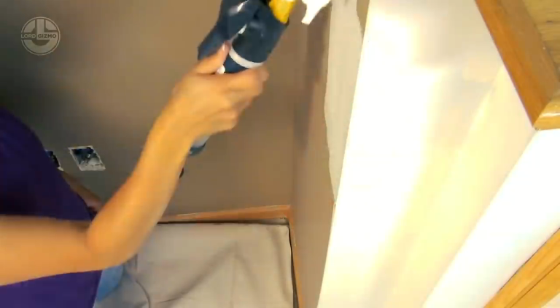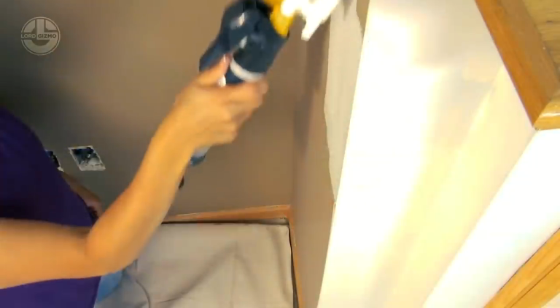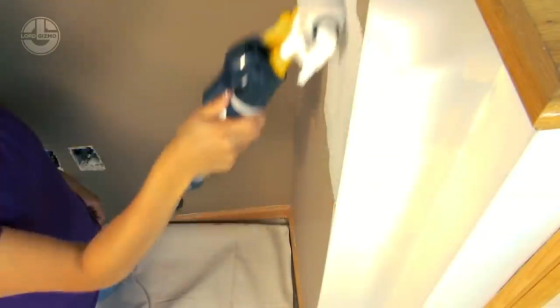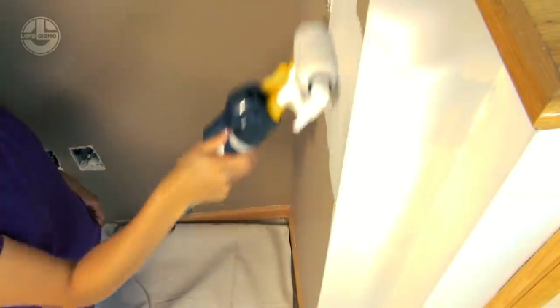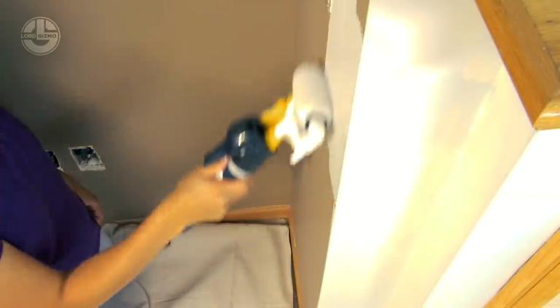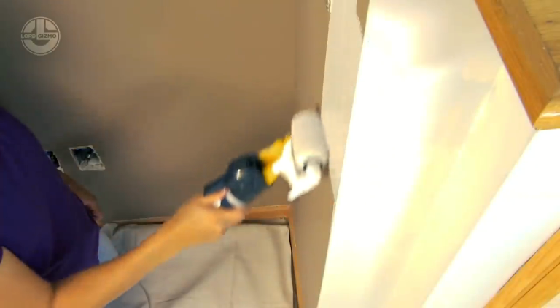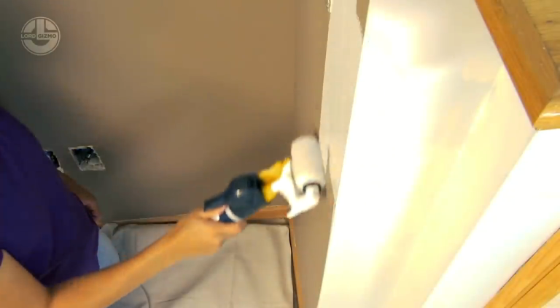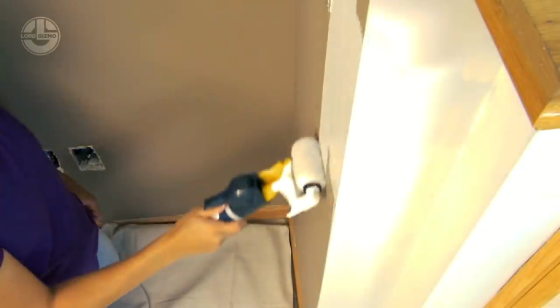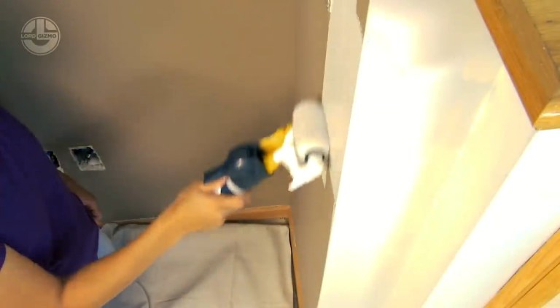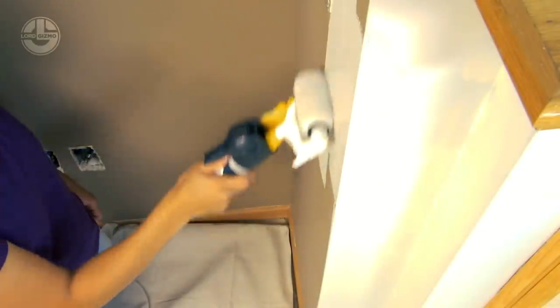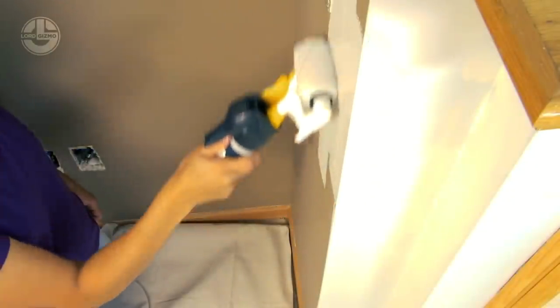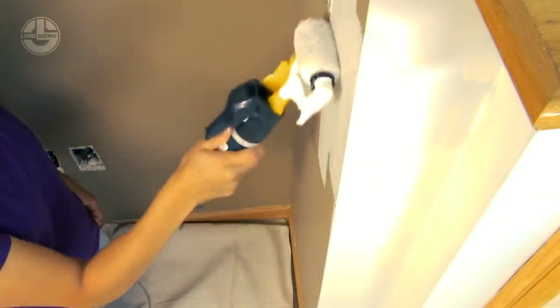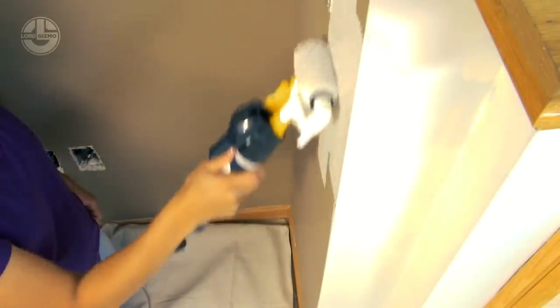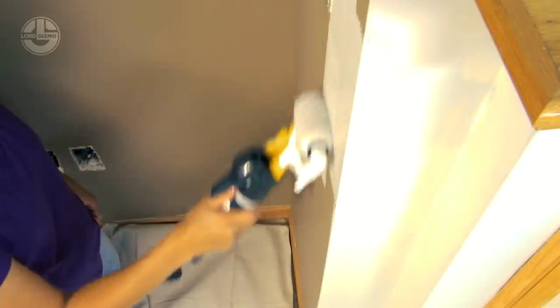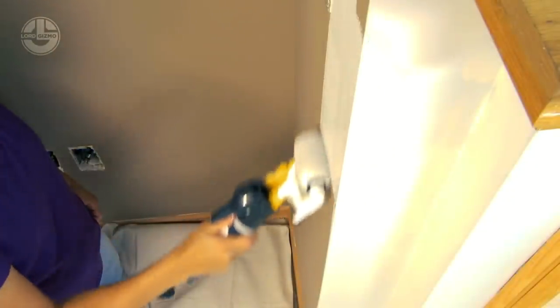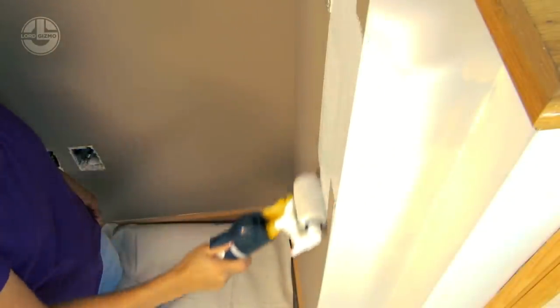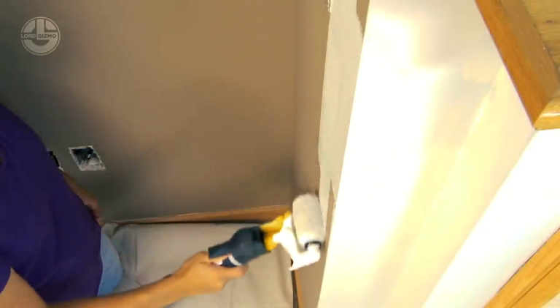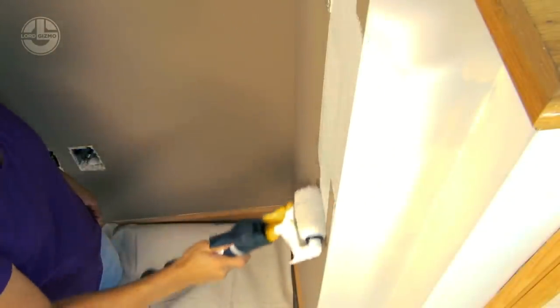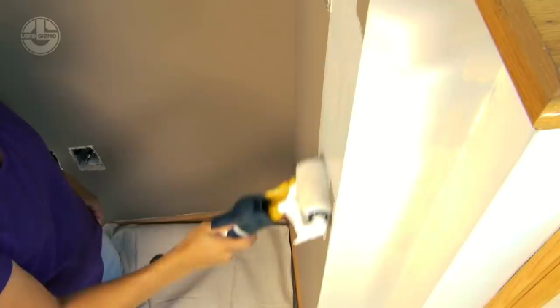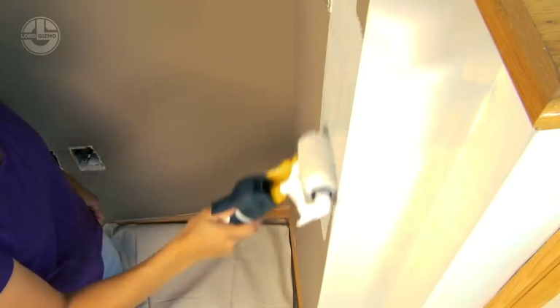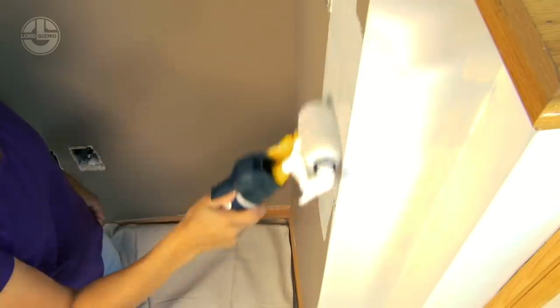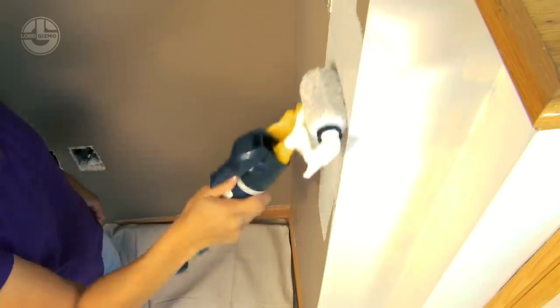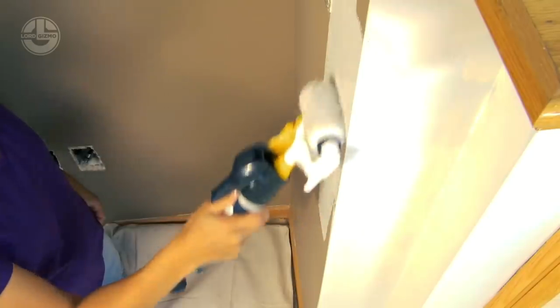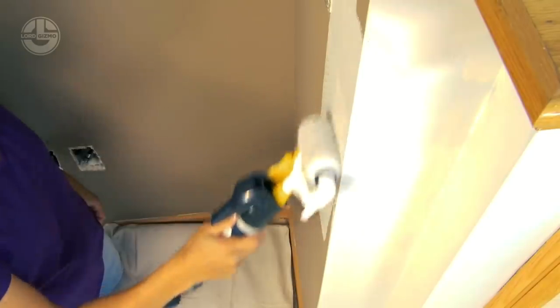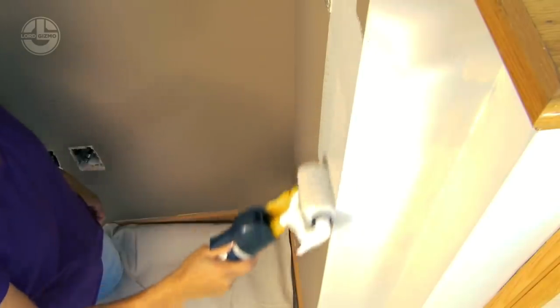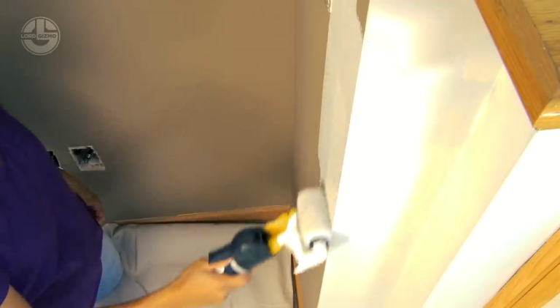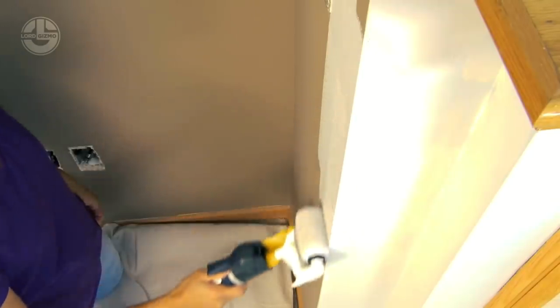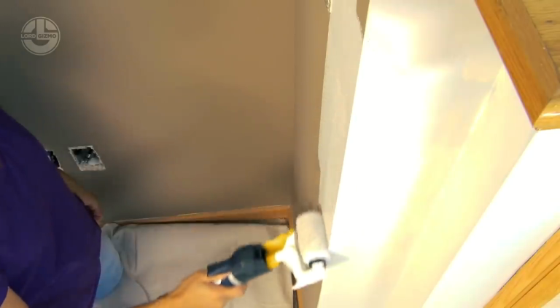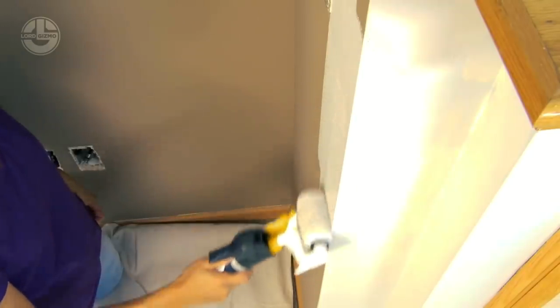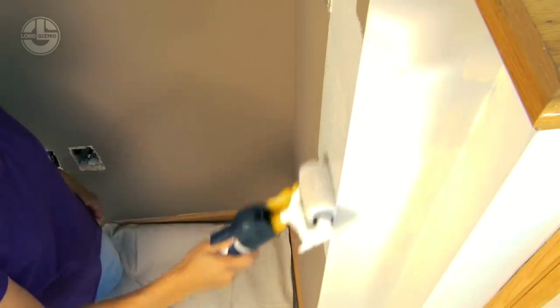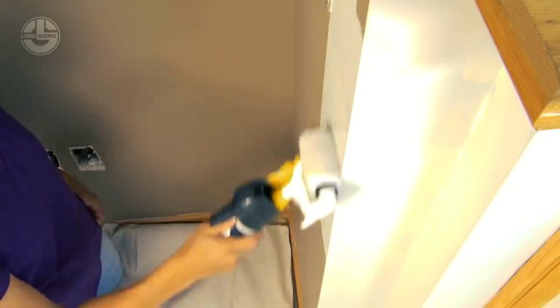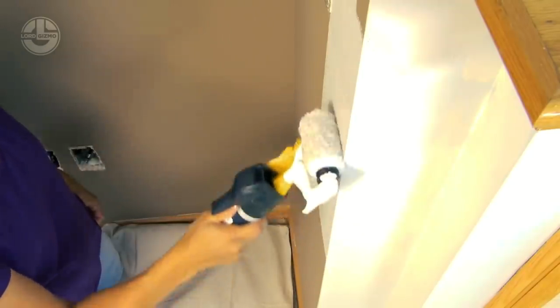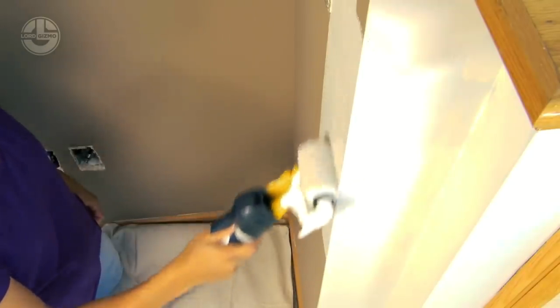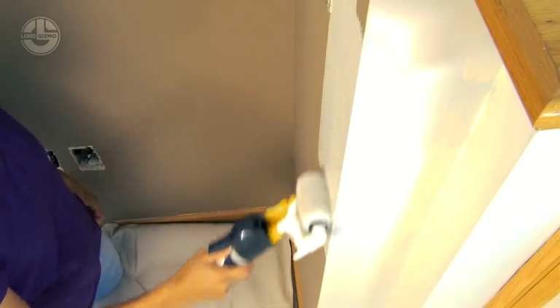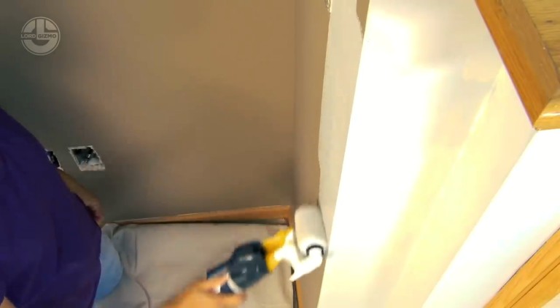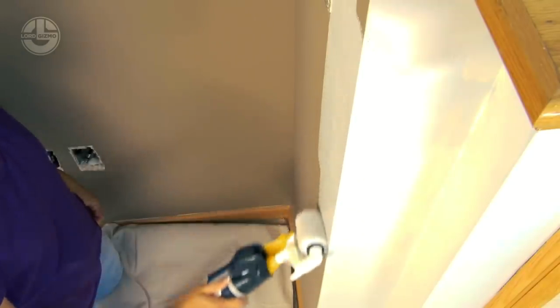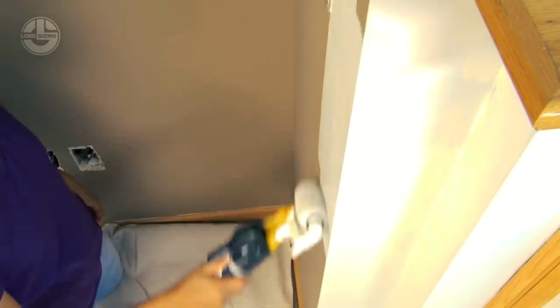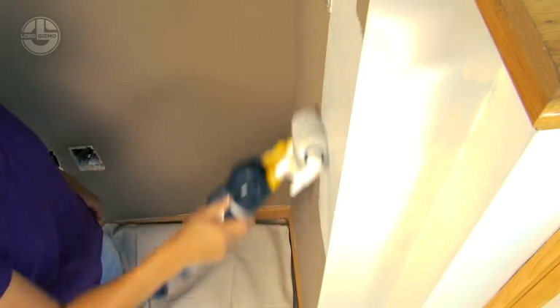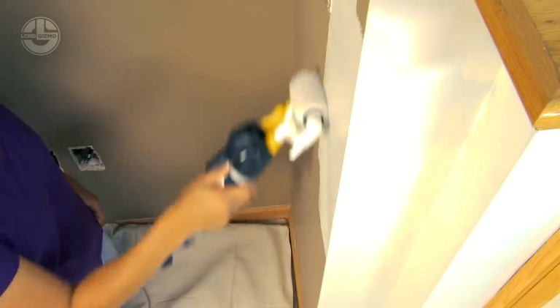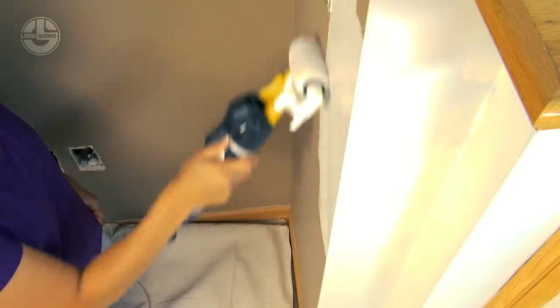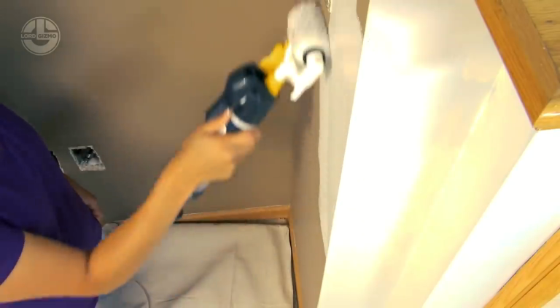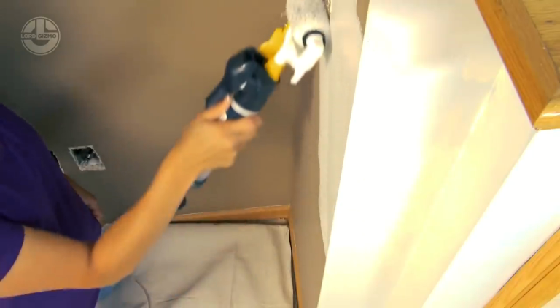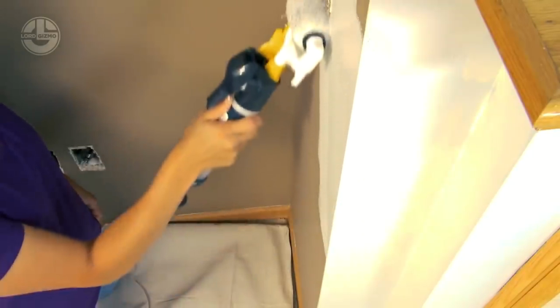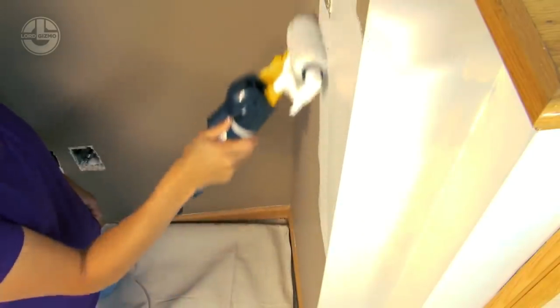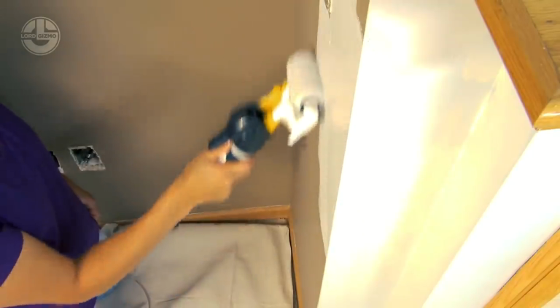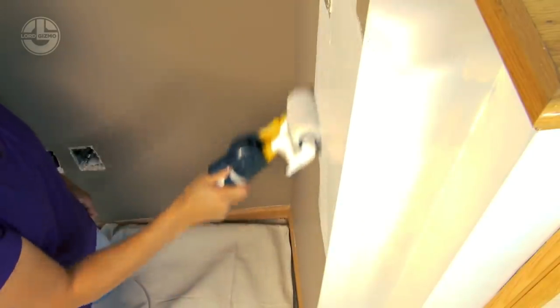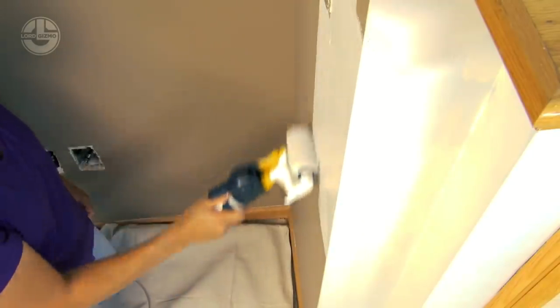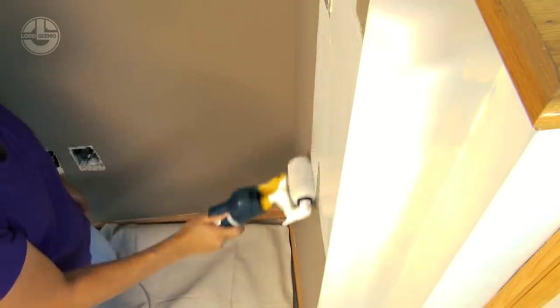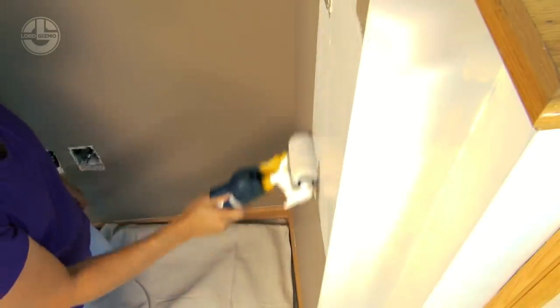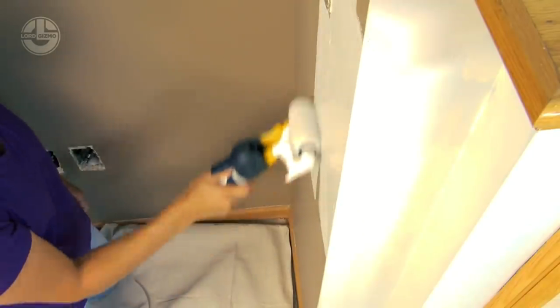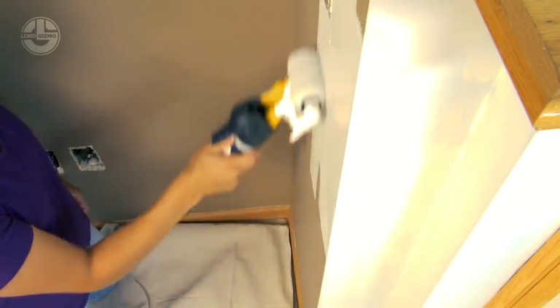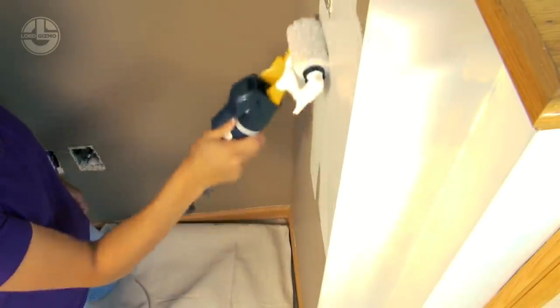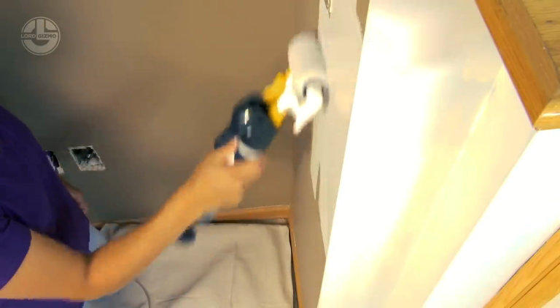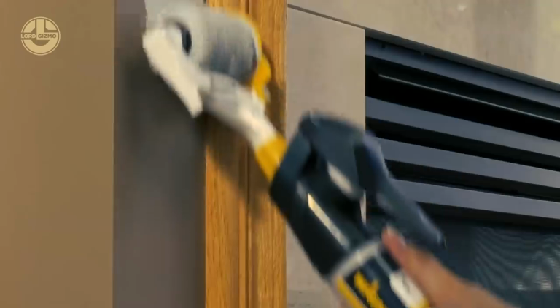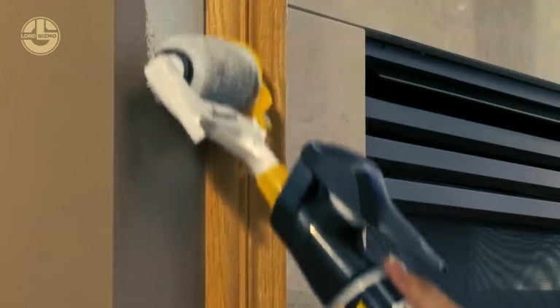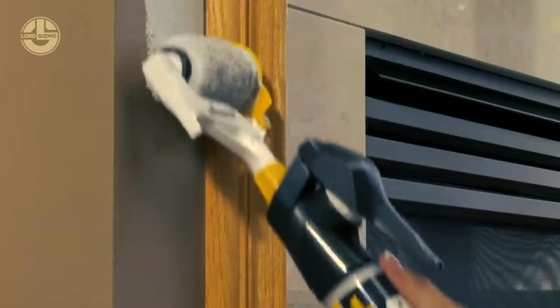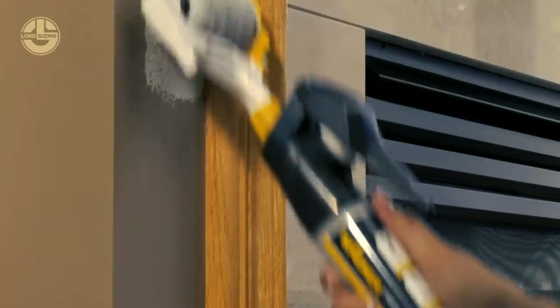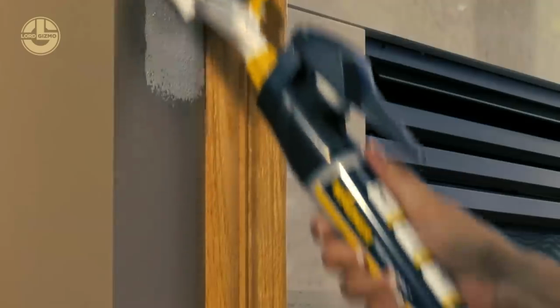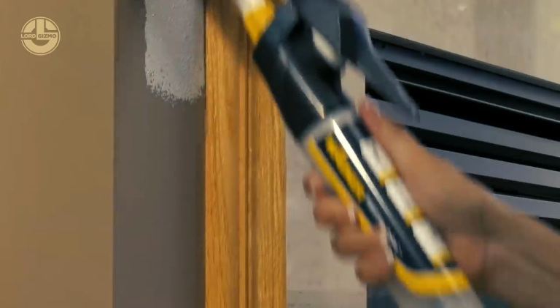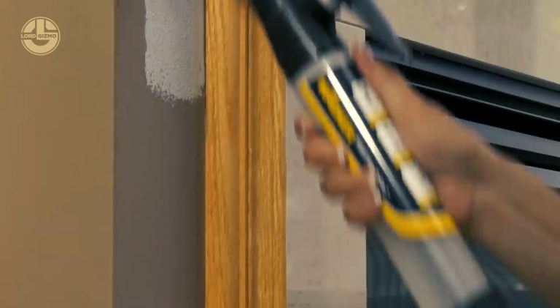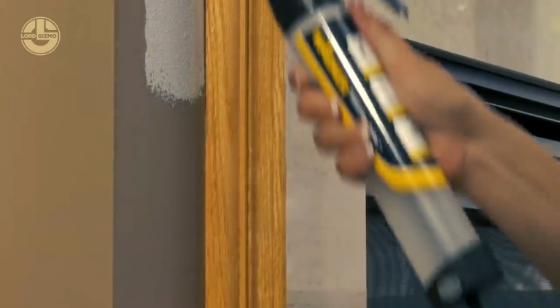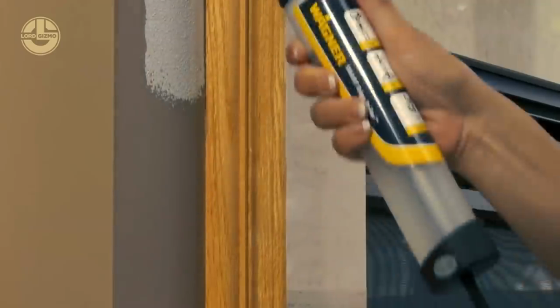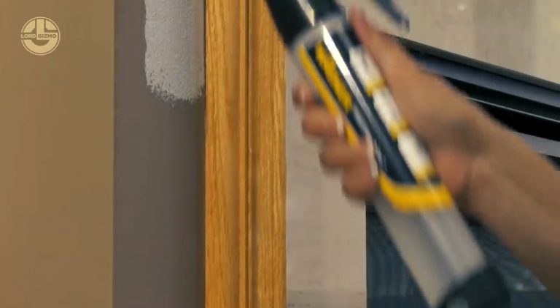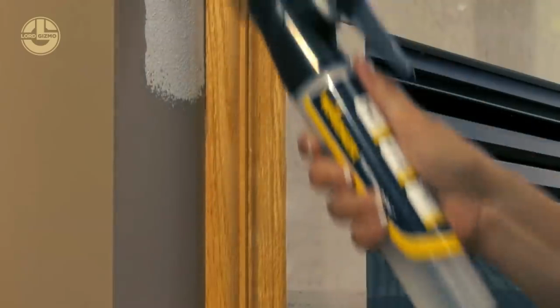You can easily control the paint with its trigger. All of this makes the paint work easy, precise and enjoyable.